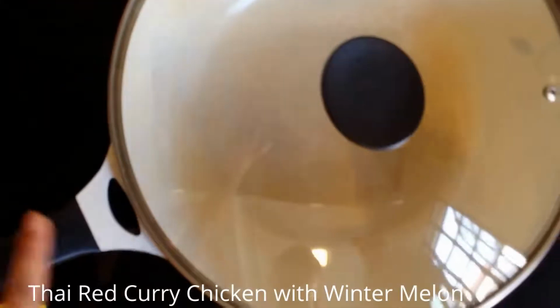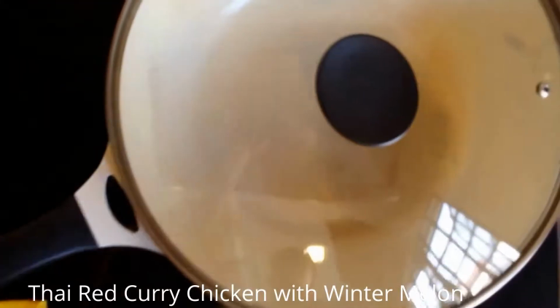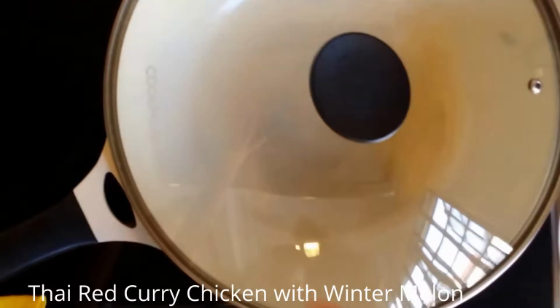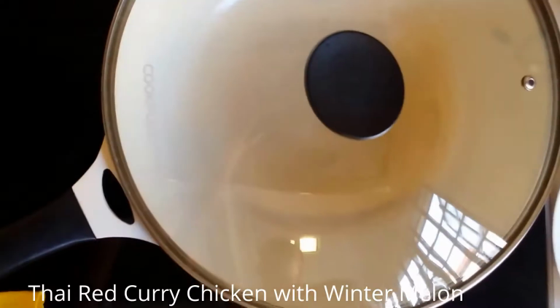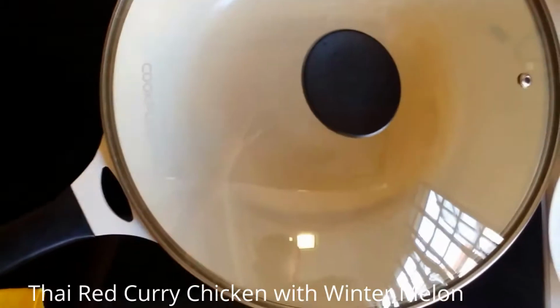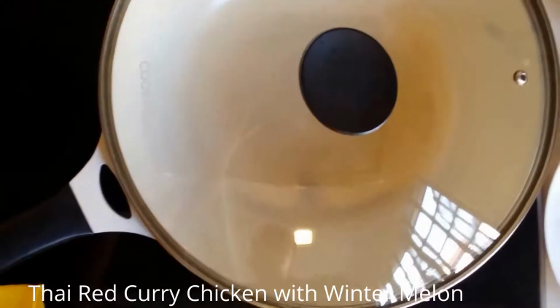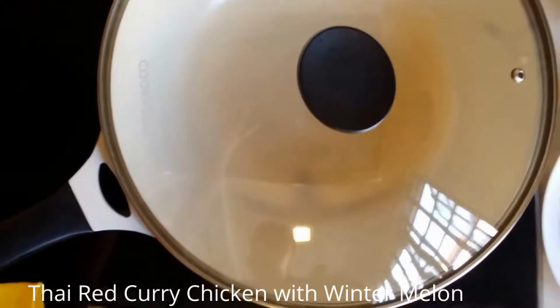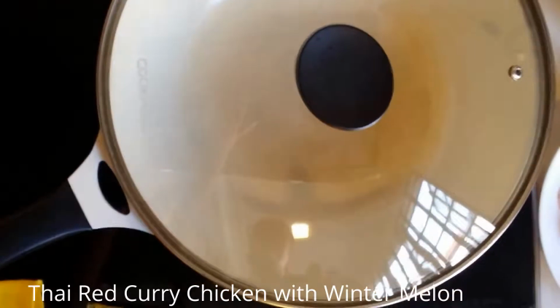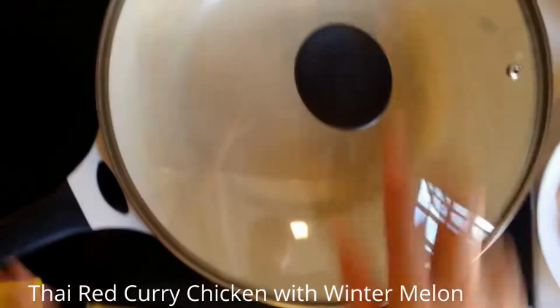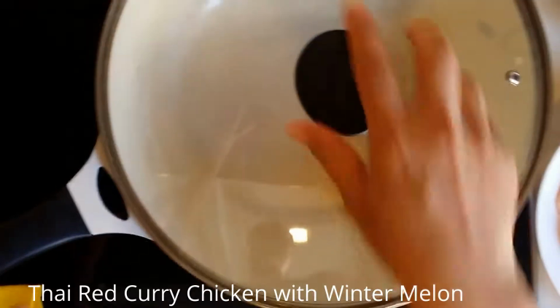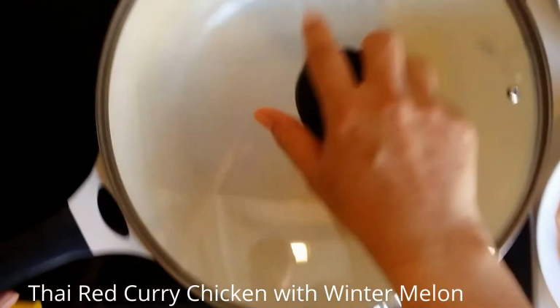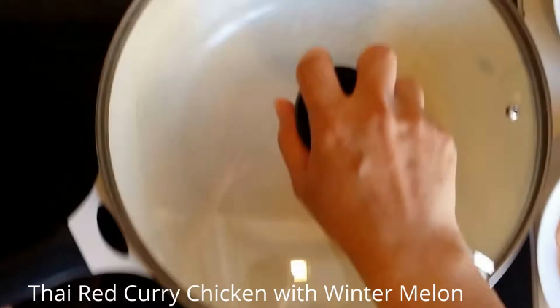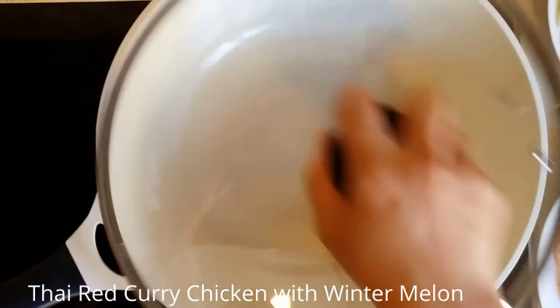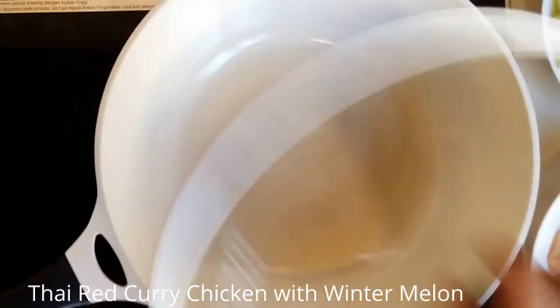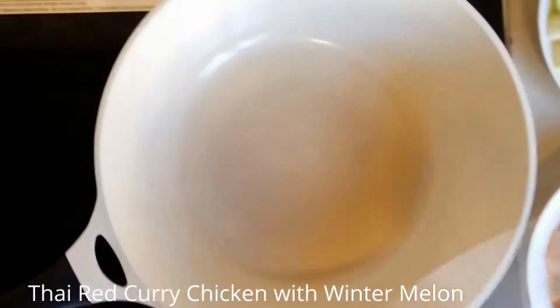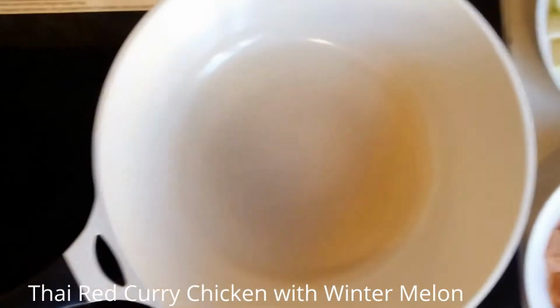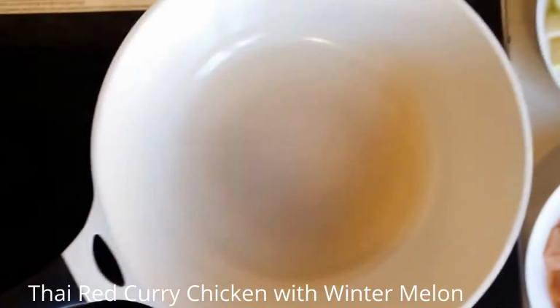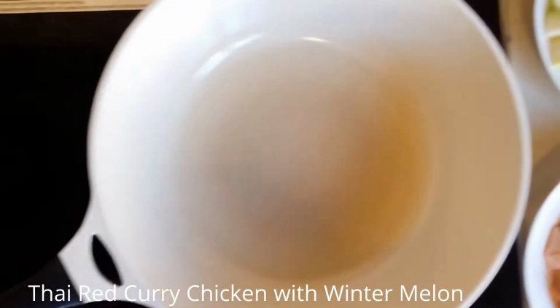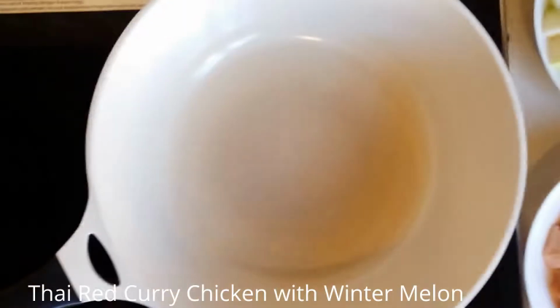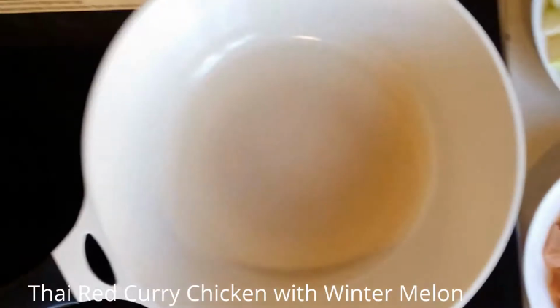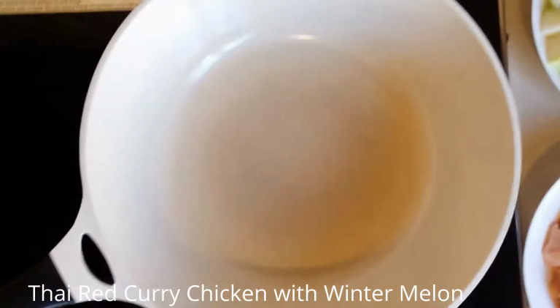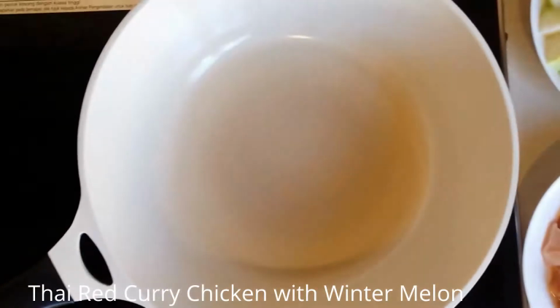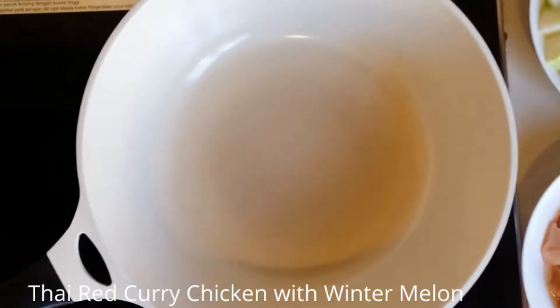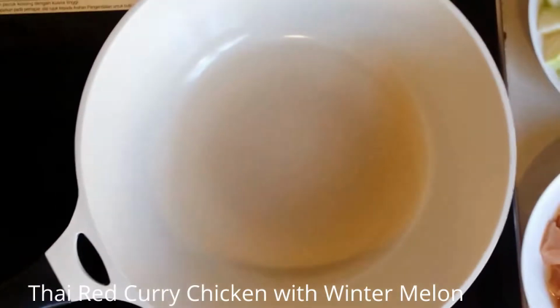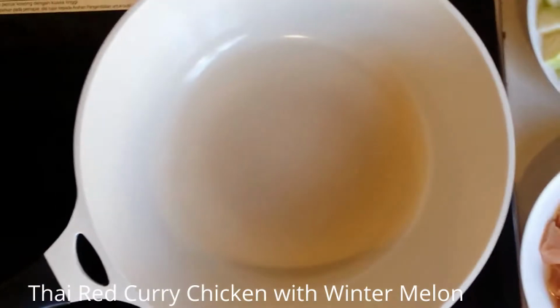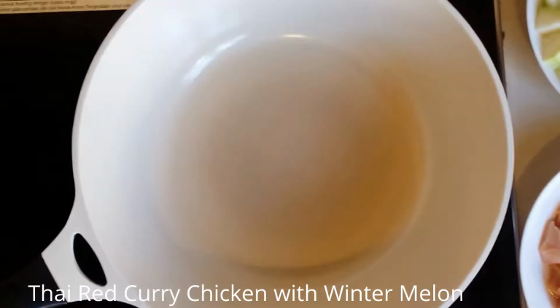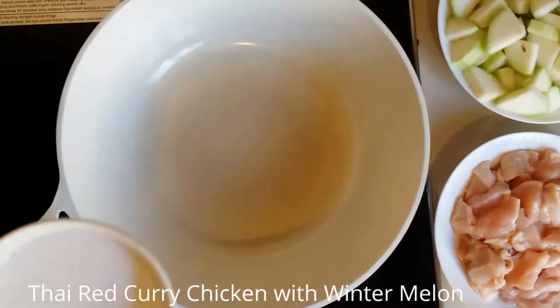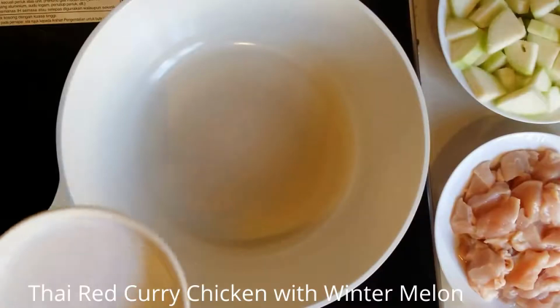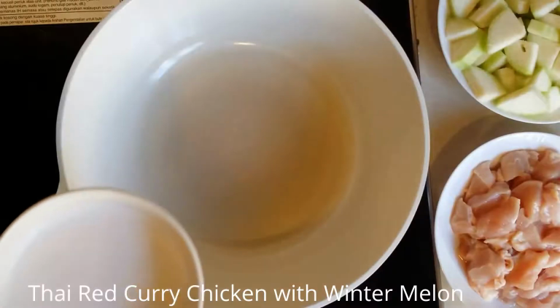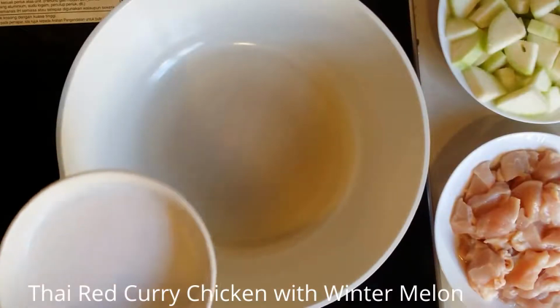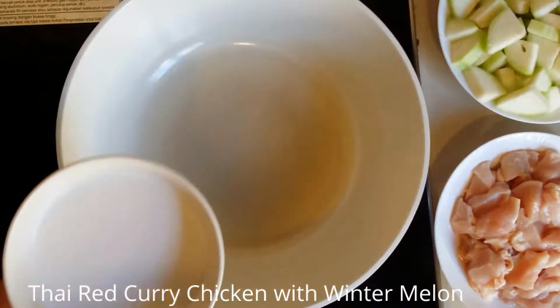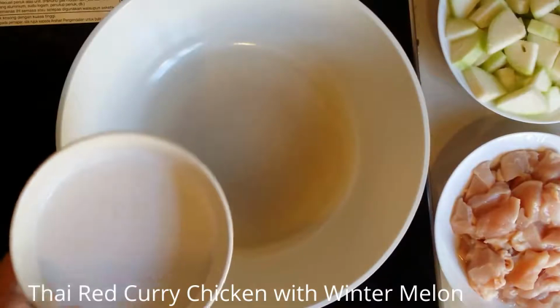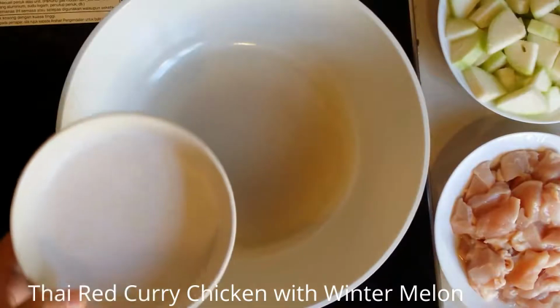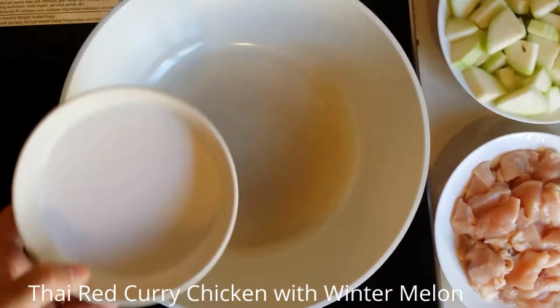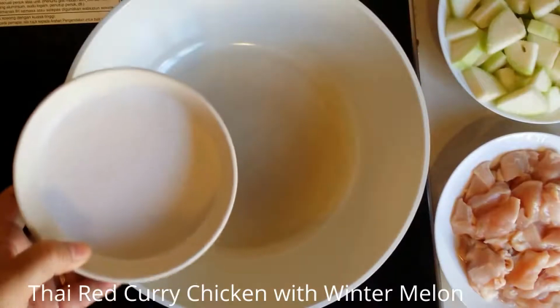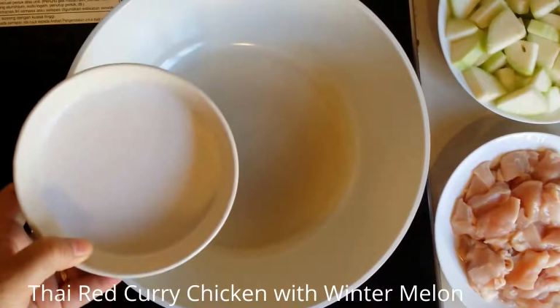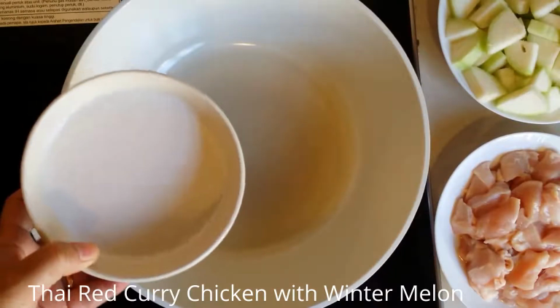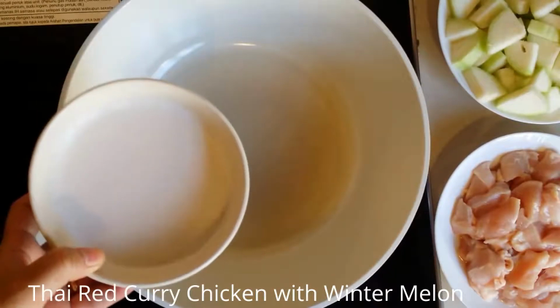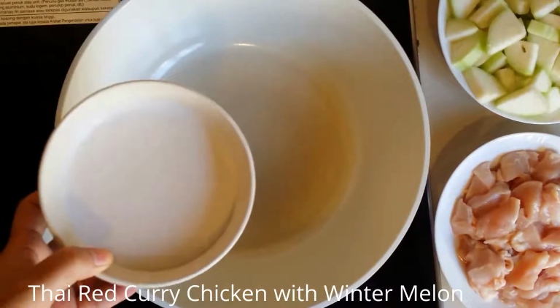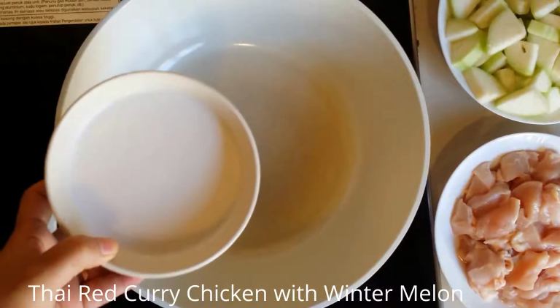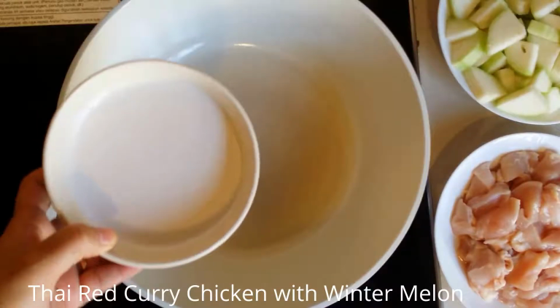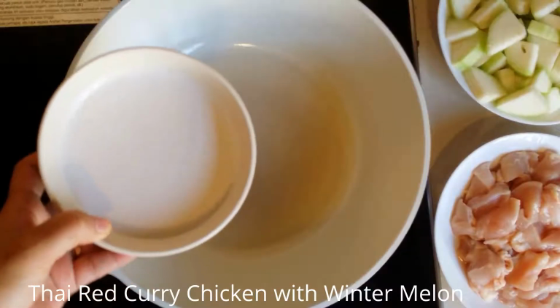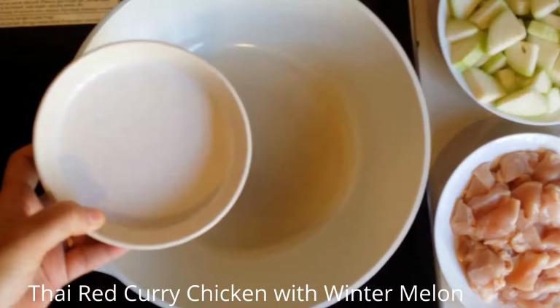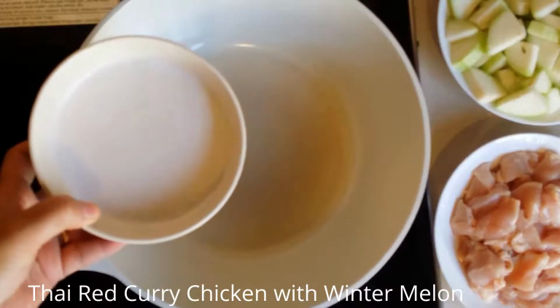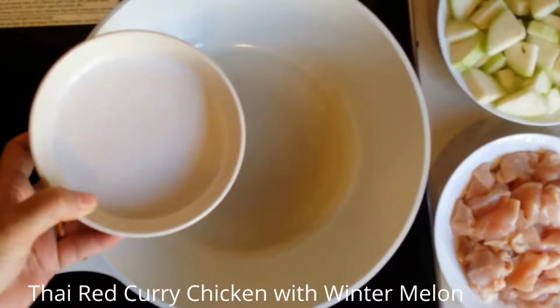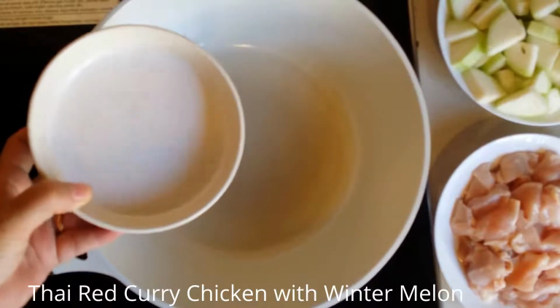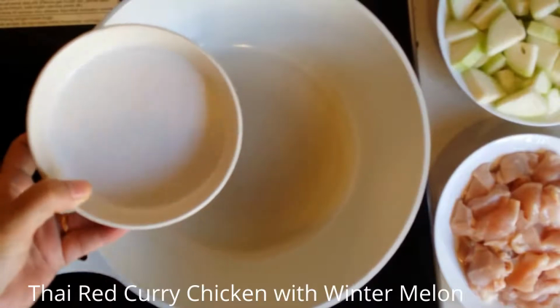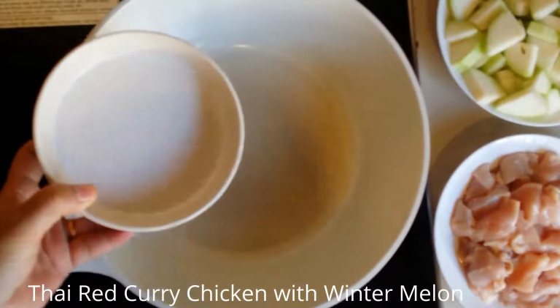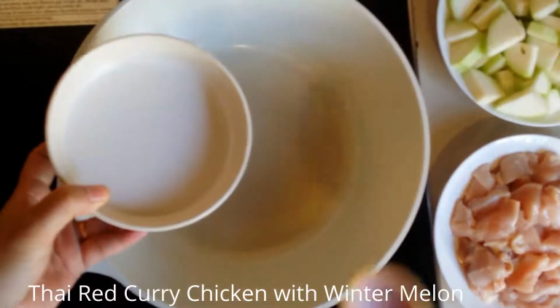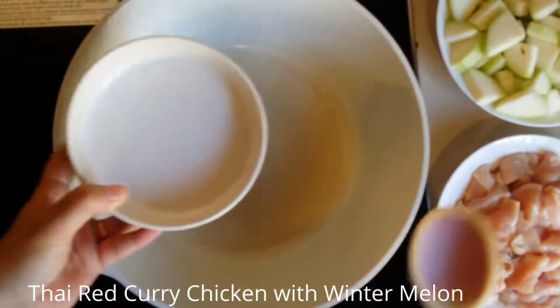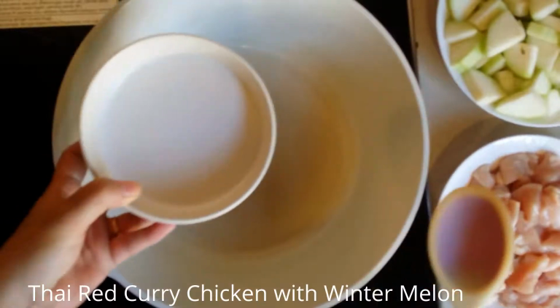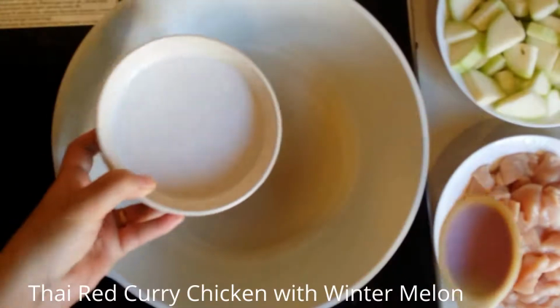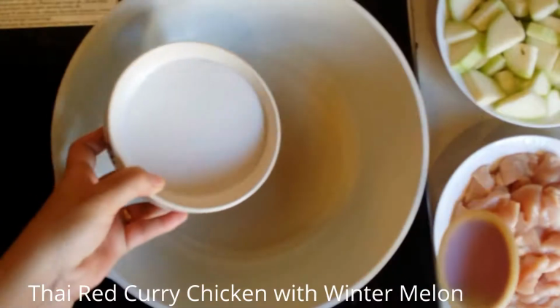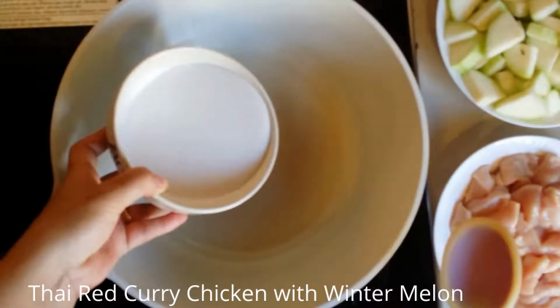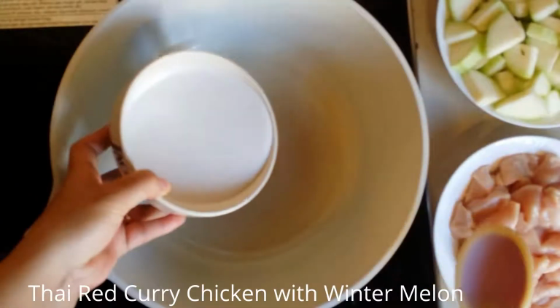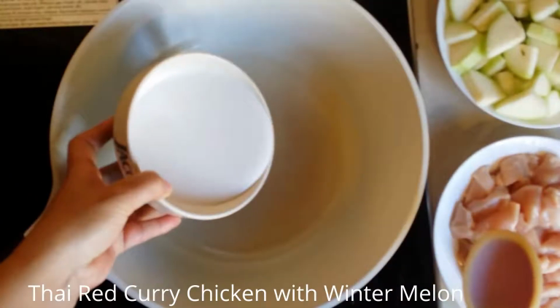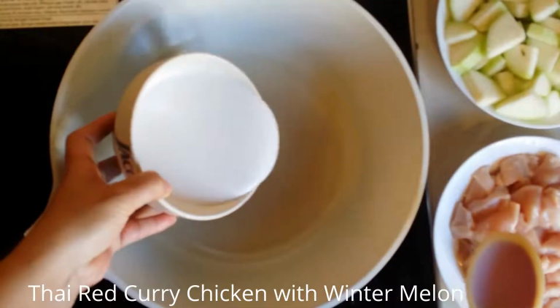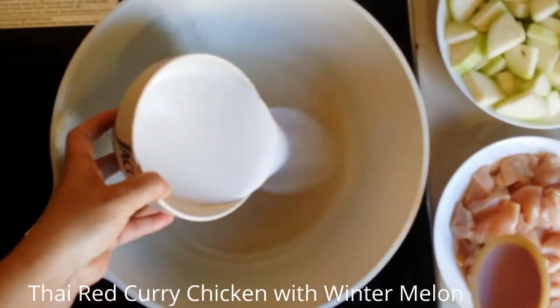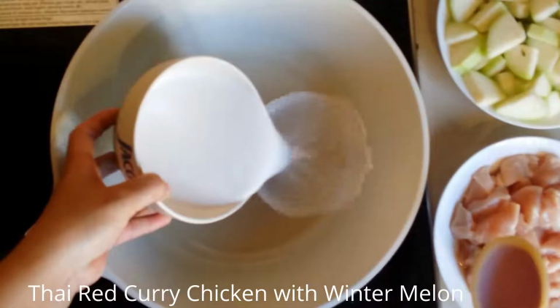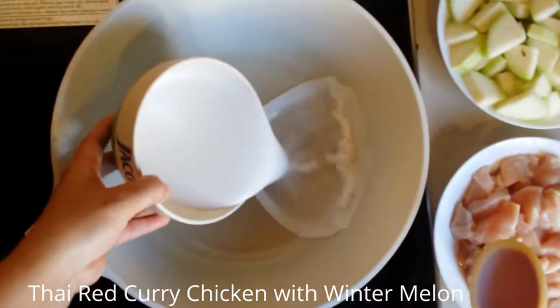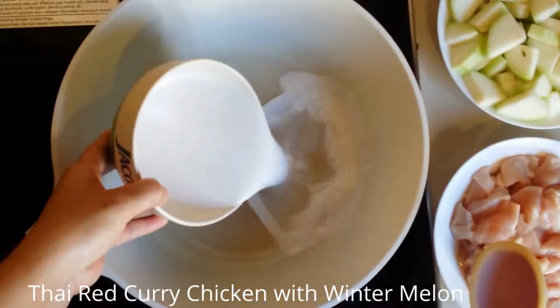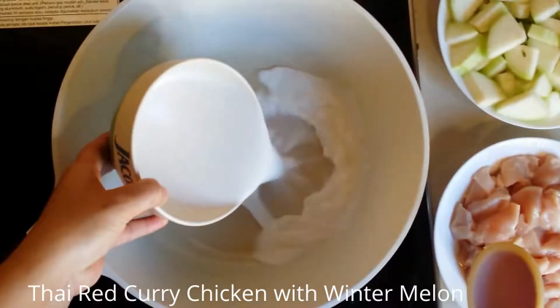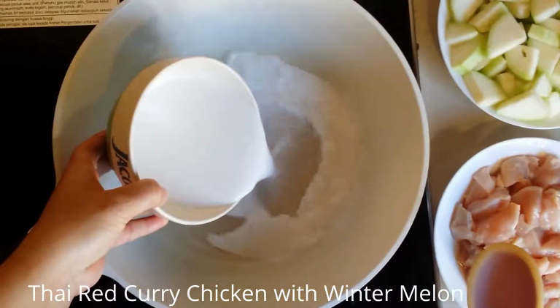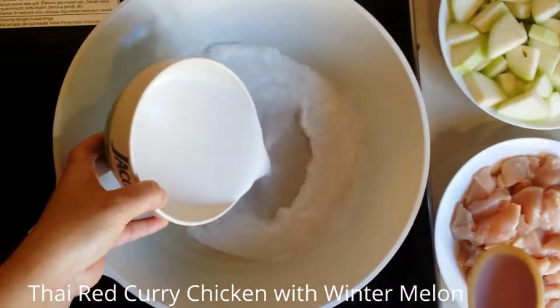Heat the pan. Add the coconut — the first part of the coconut that is more concentrated.